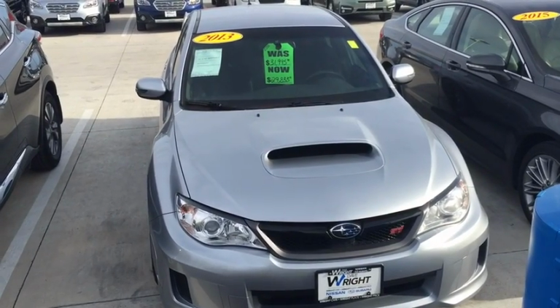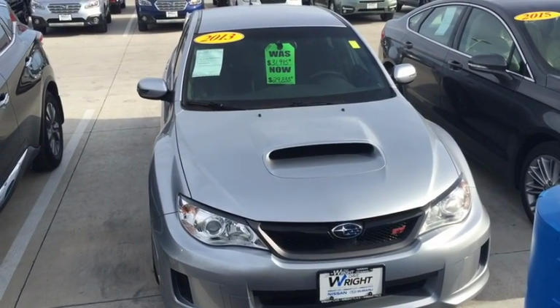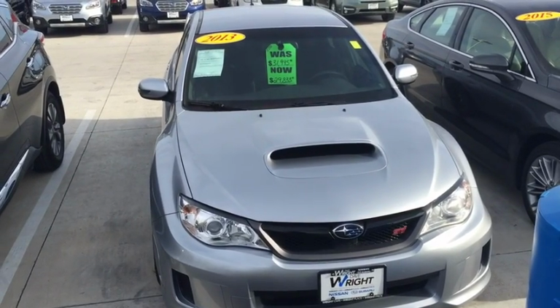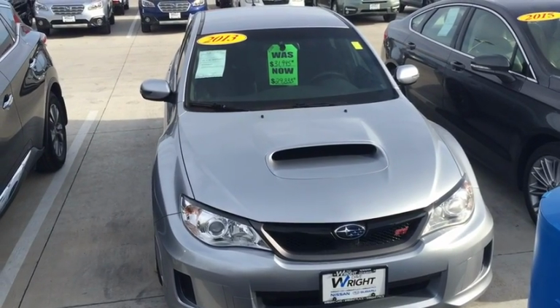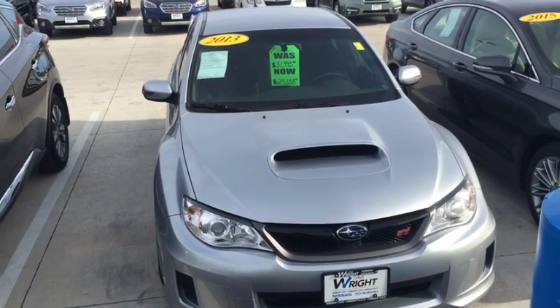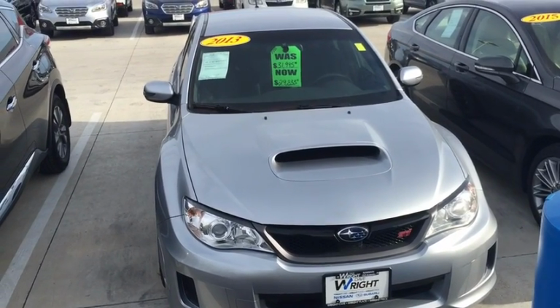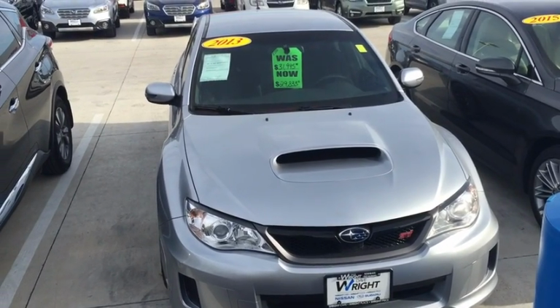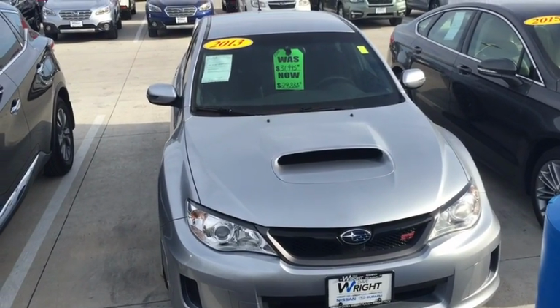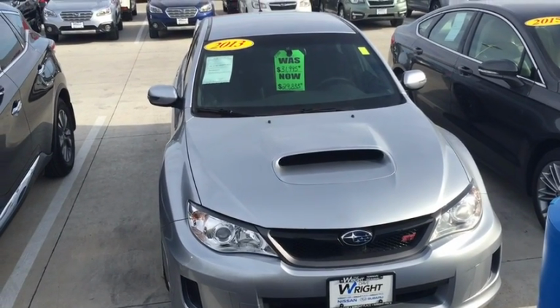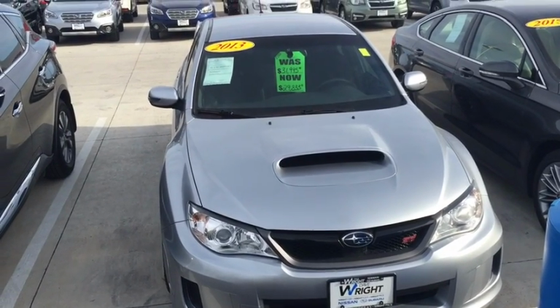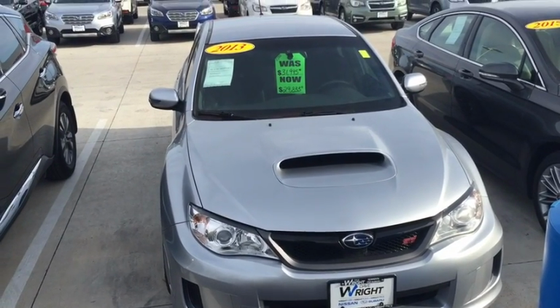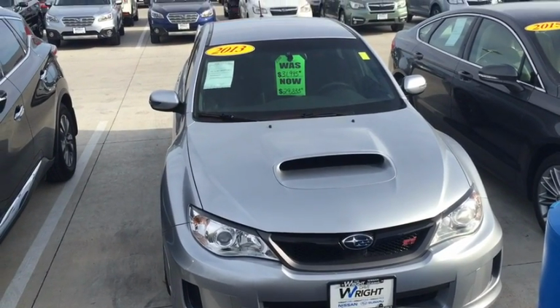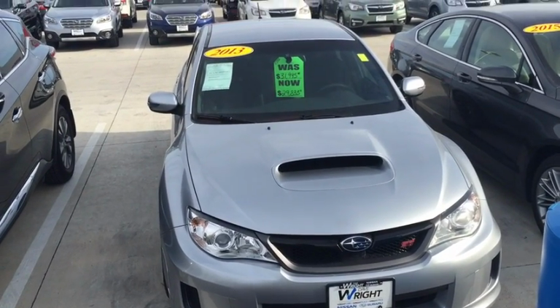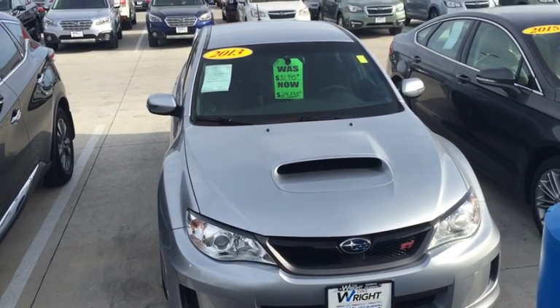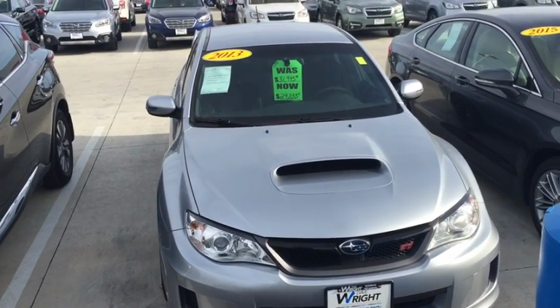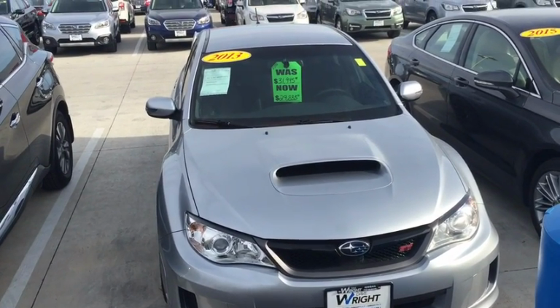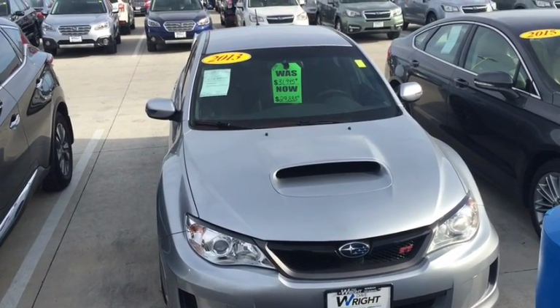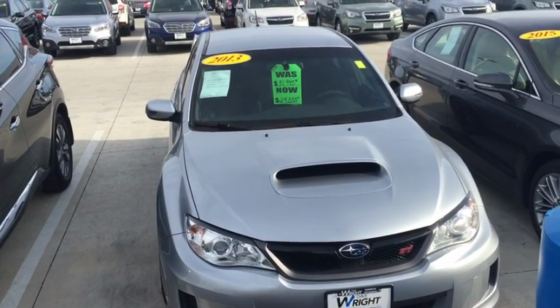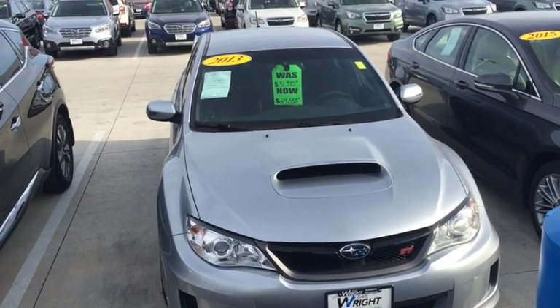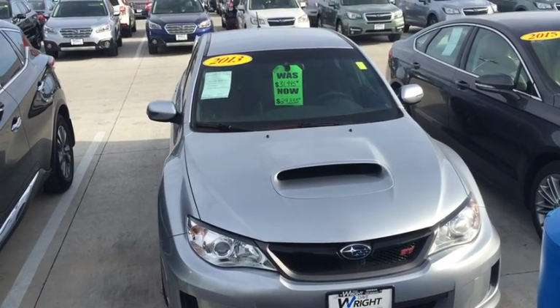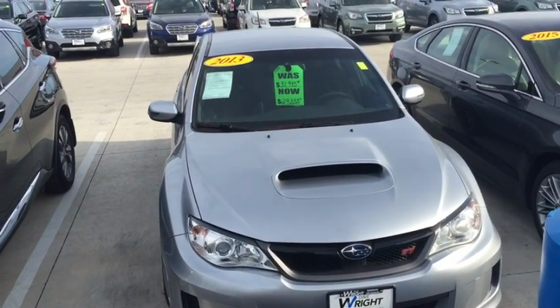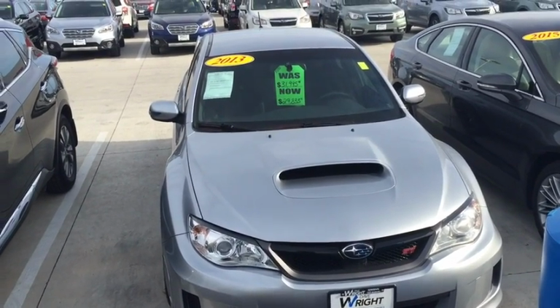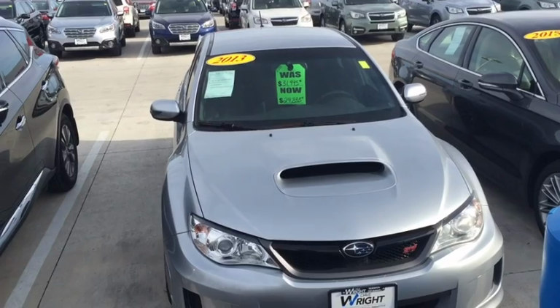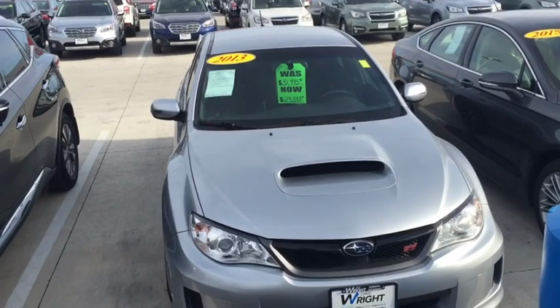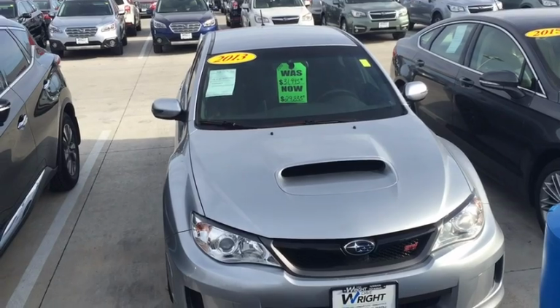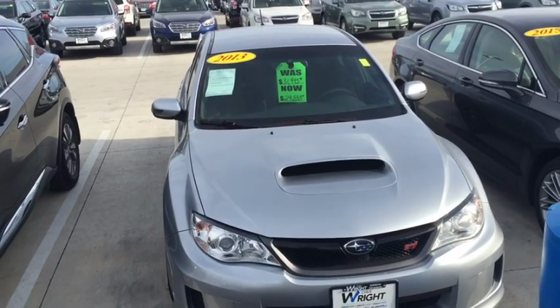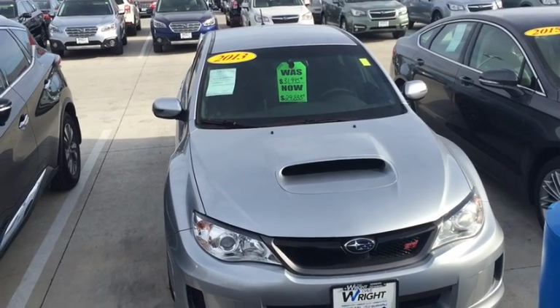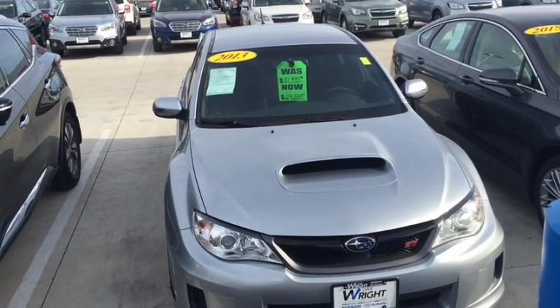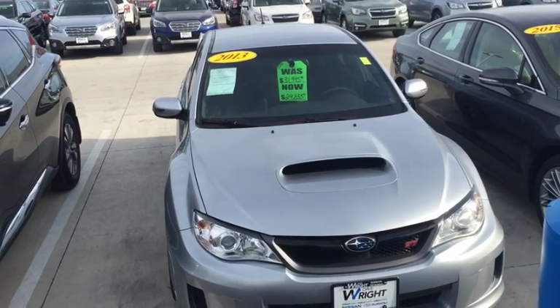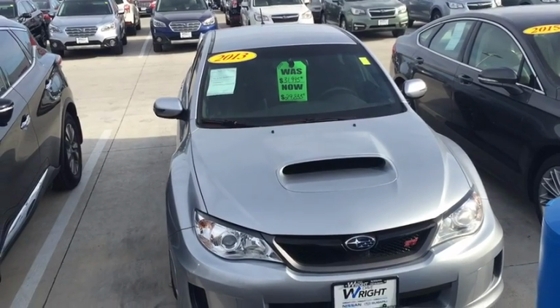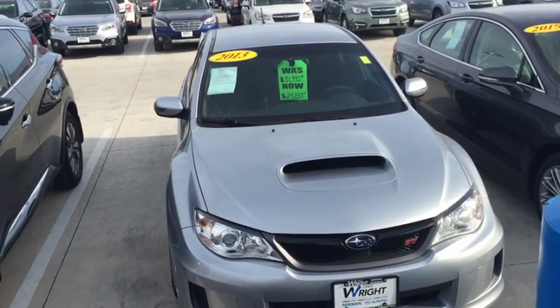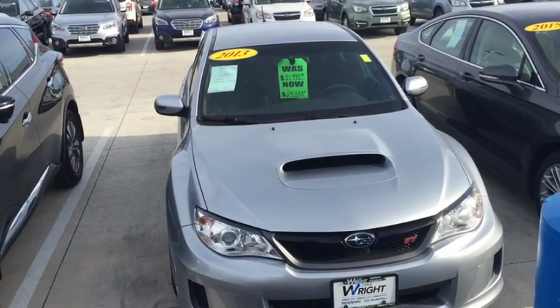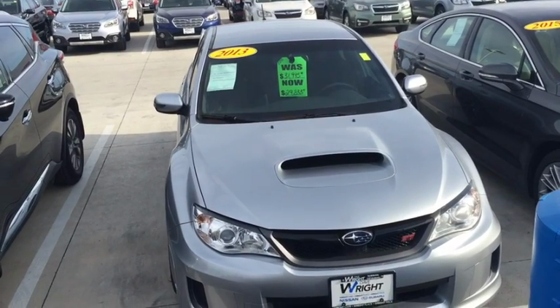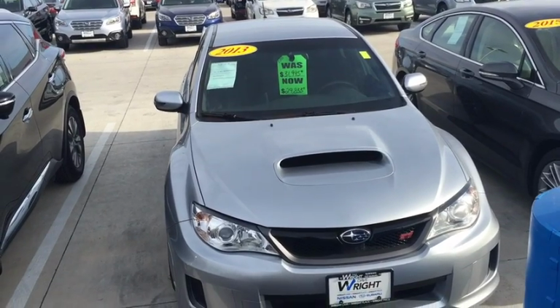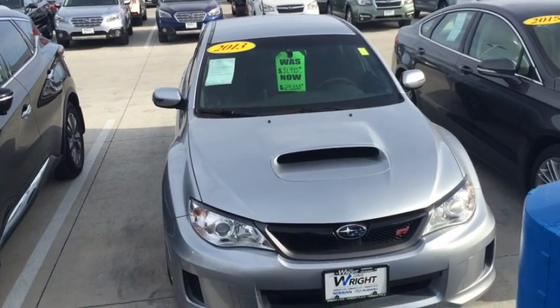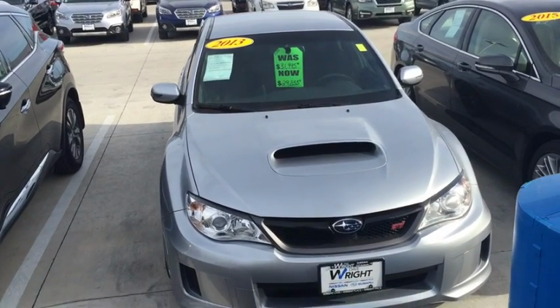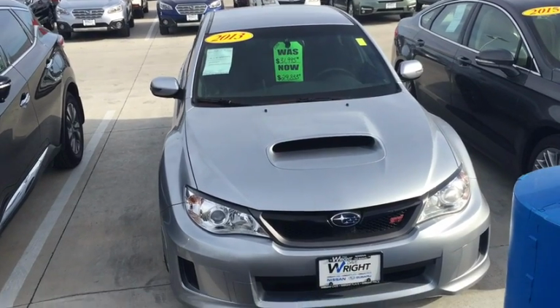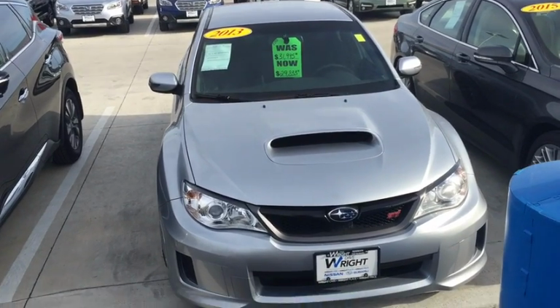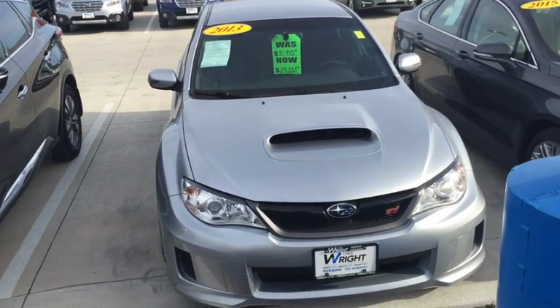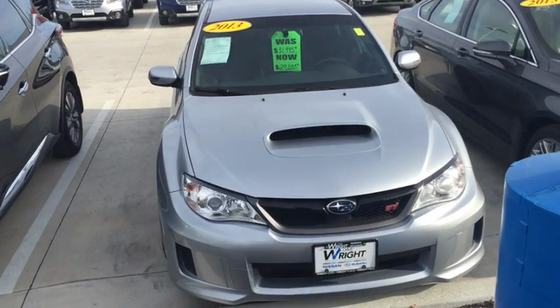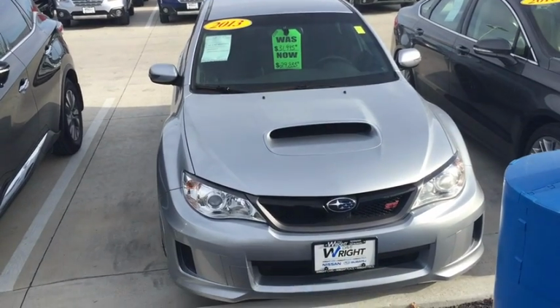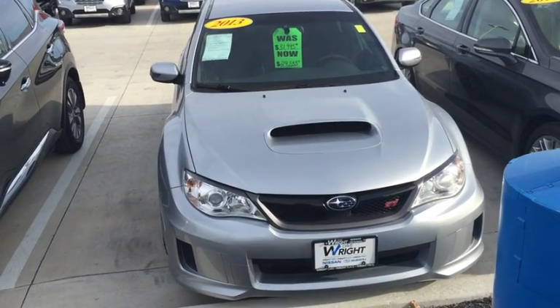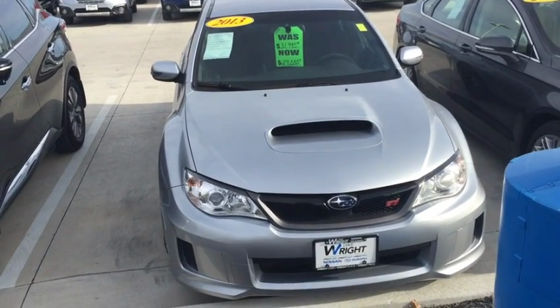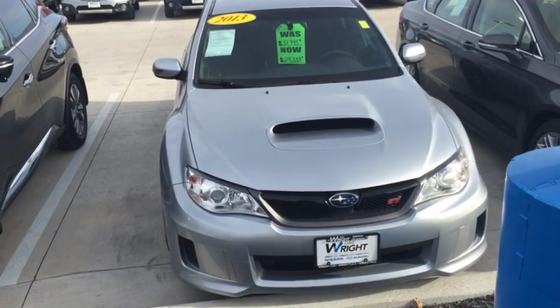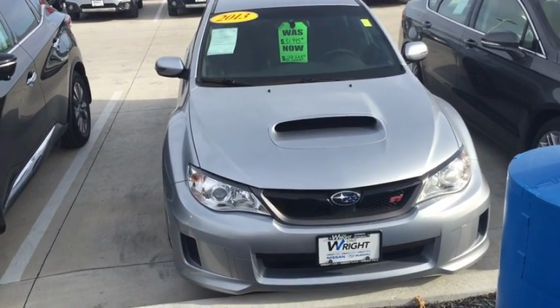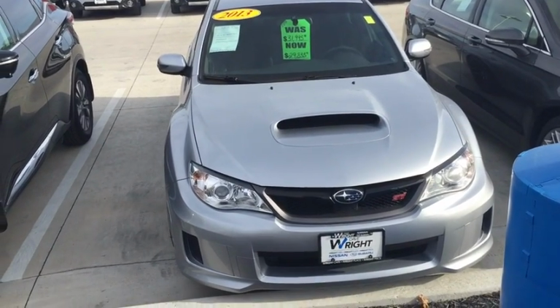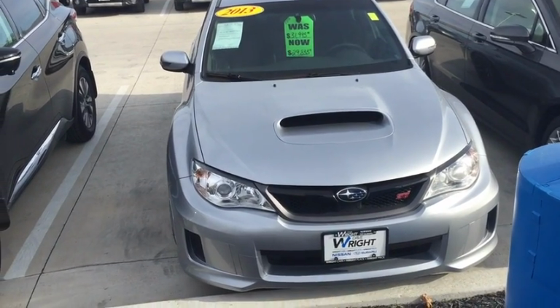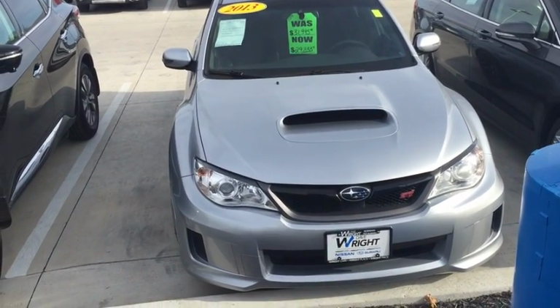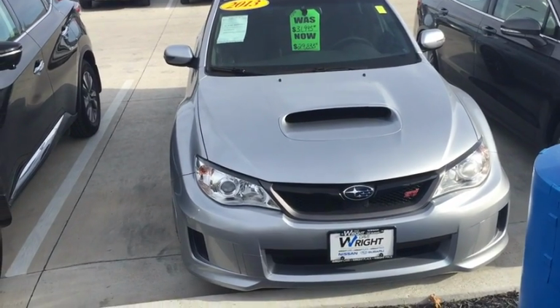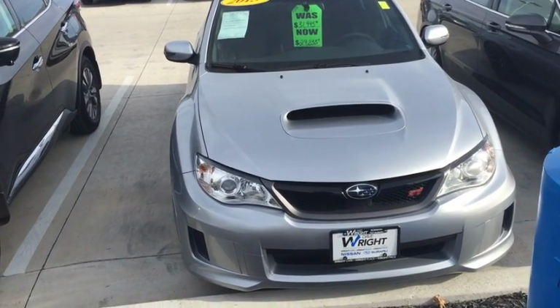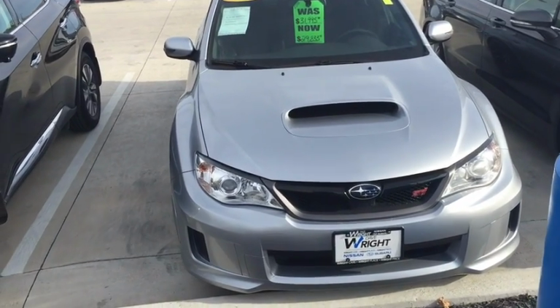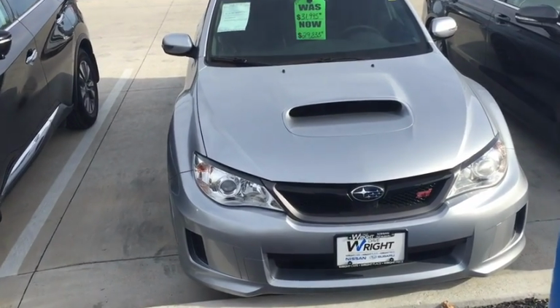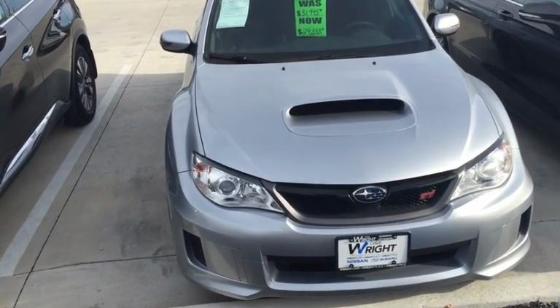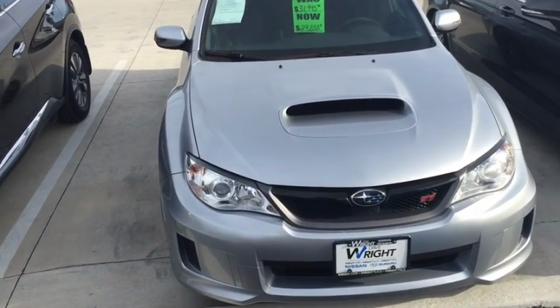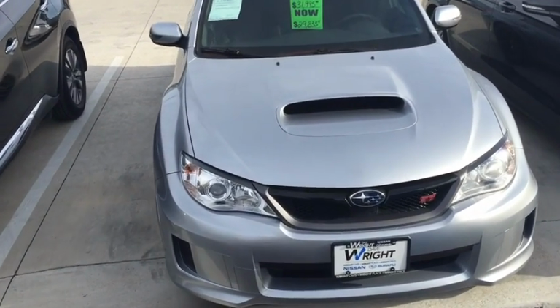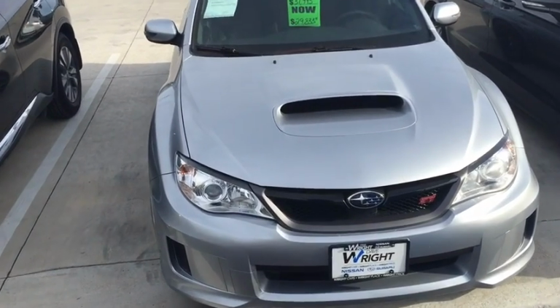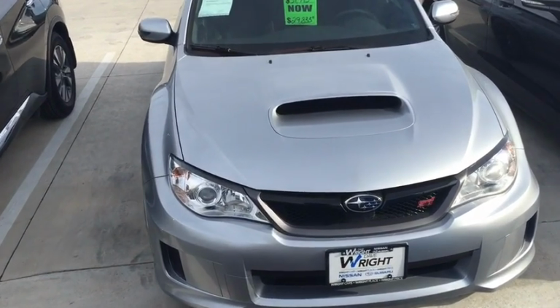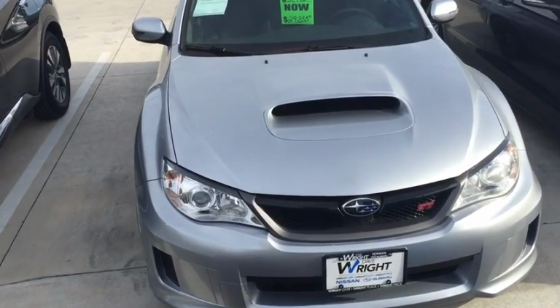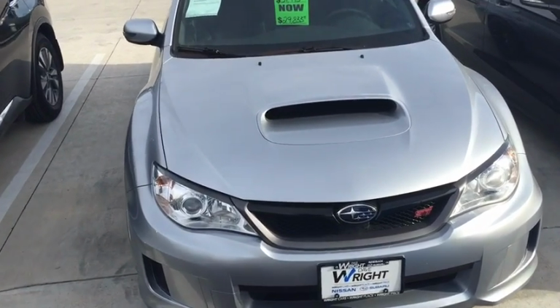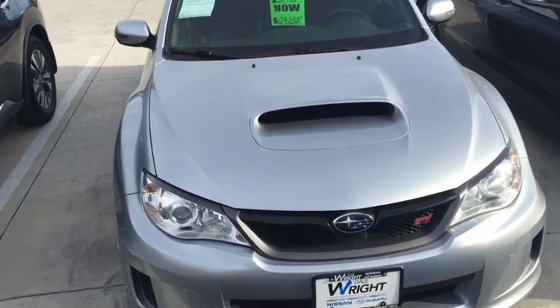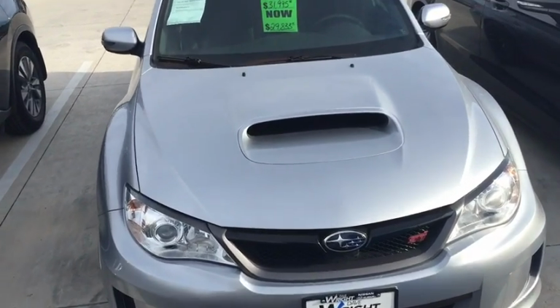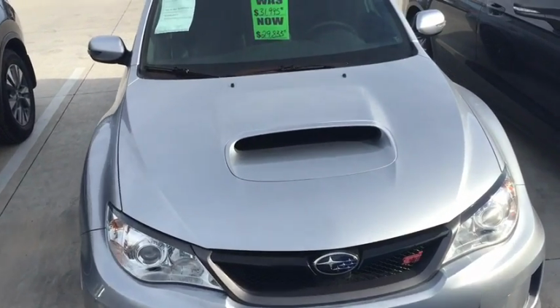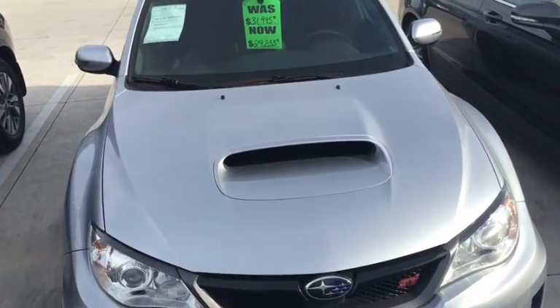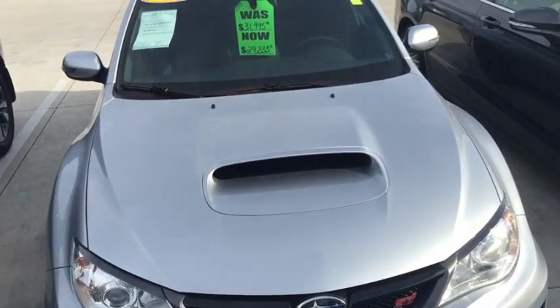Hey Zach, this is Kevin Carter at Dave Wright Nissan Subaru and I'm showing off the Subaru WRX STI.